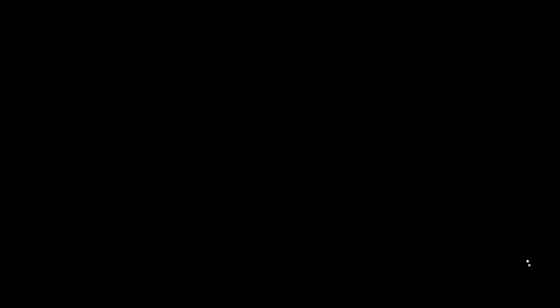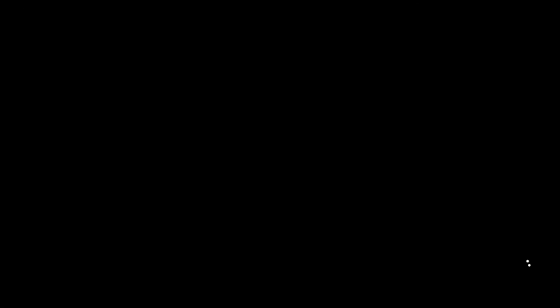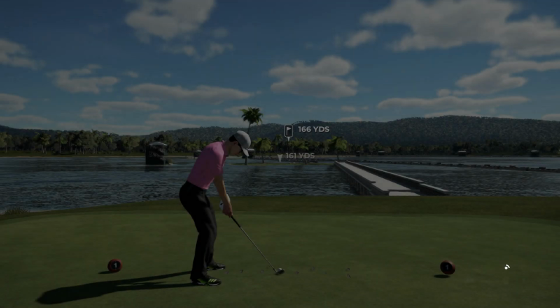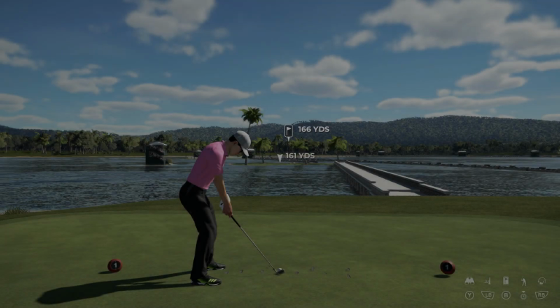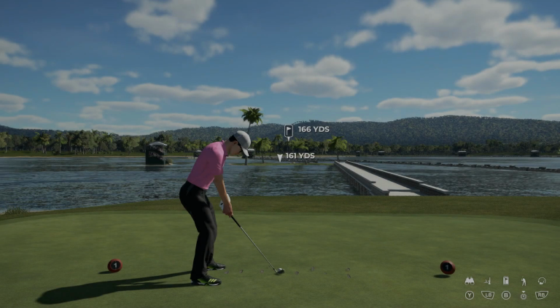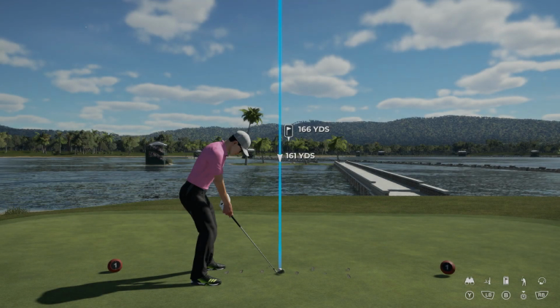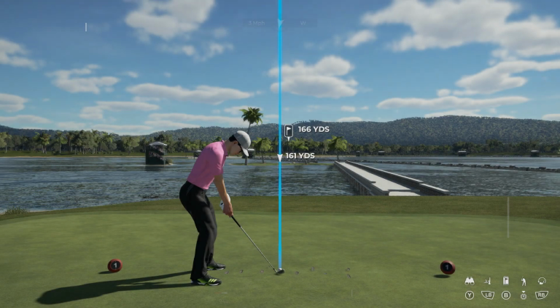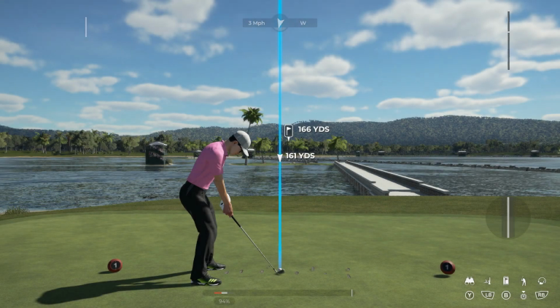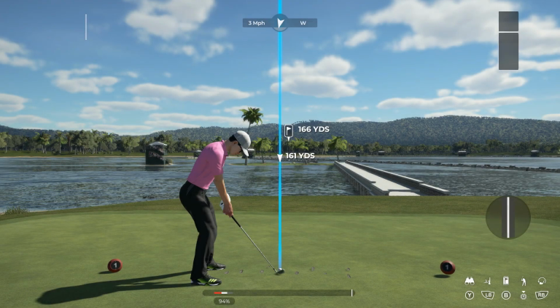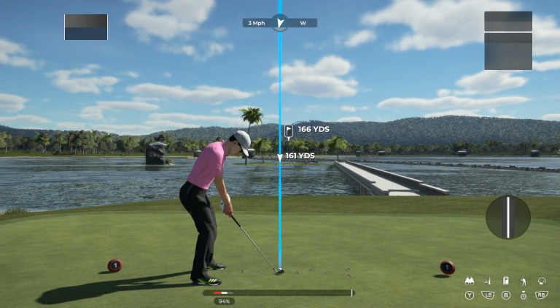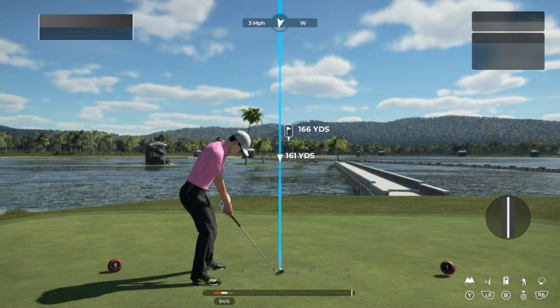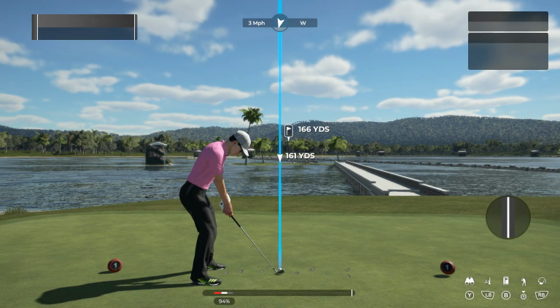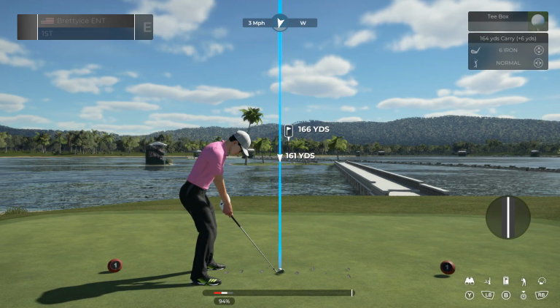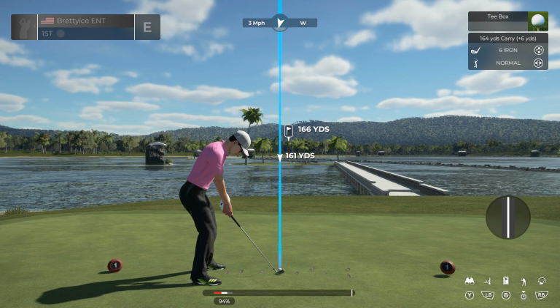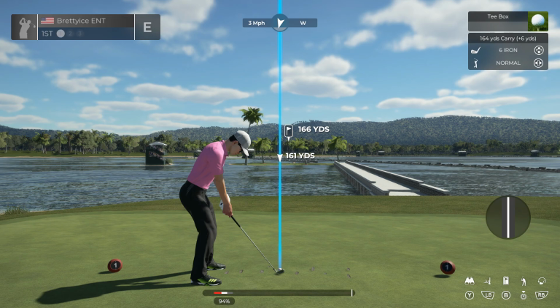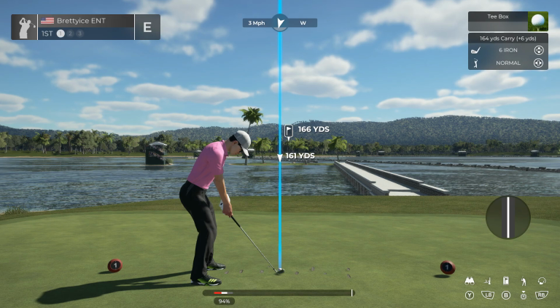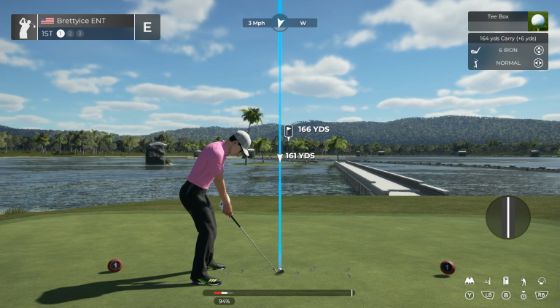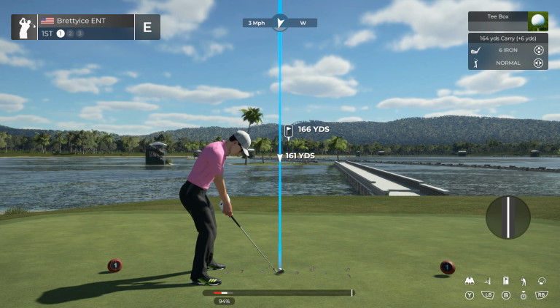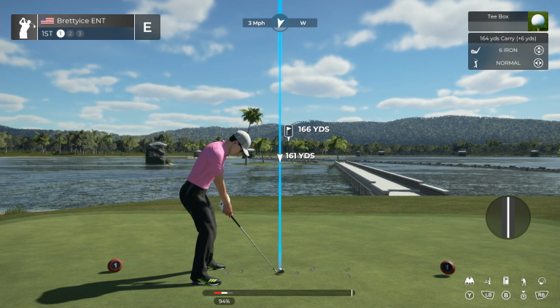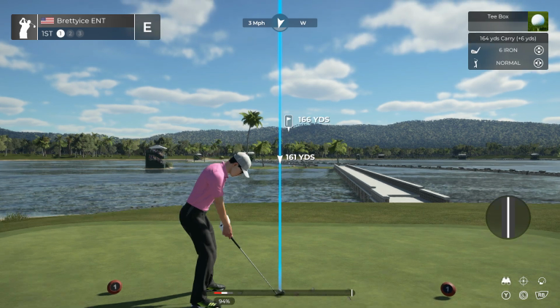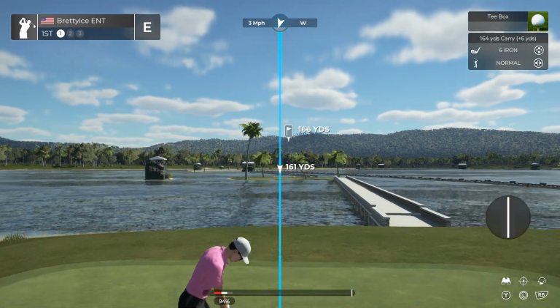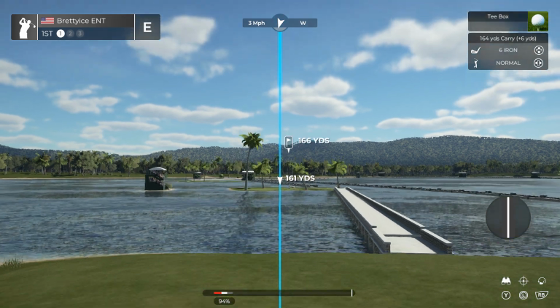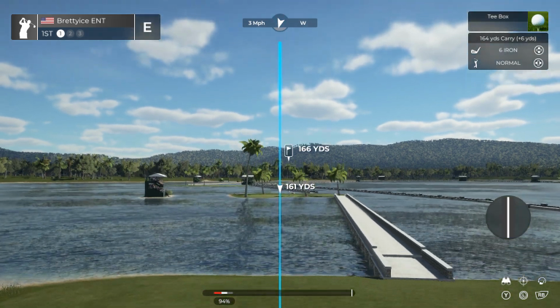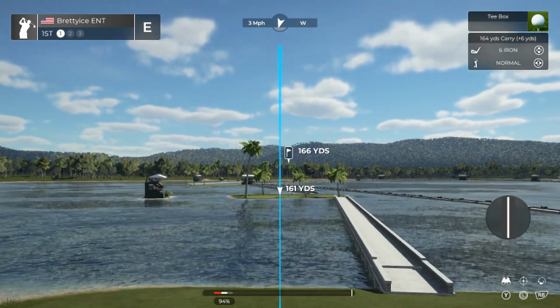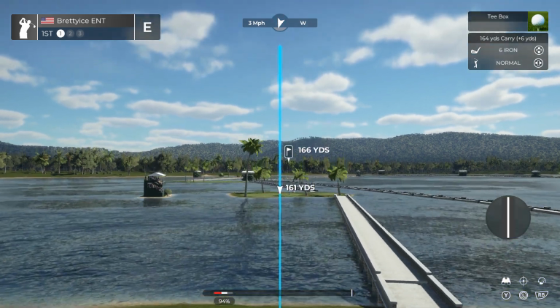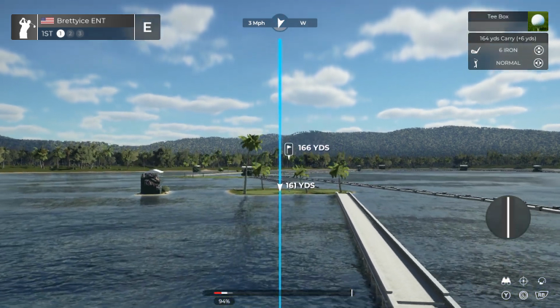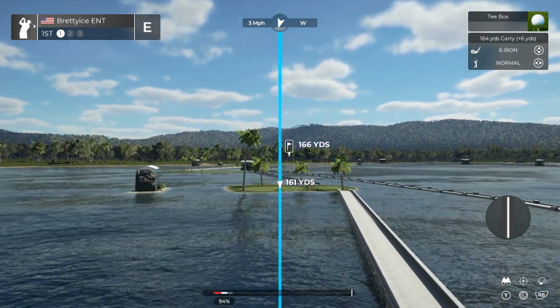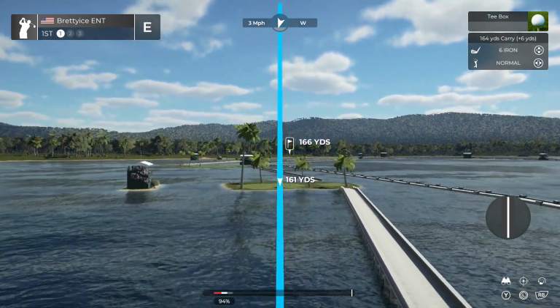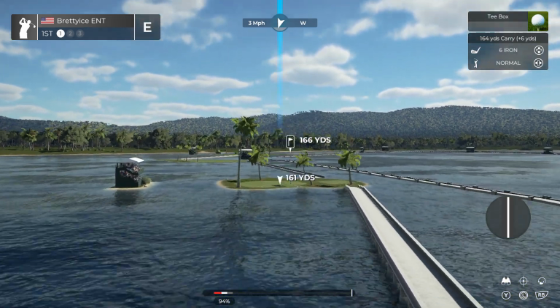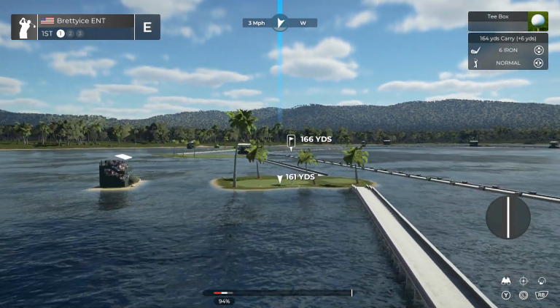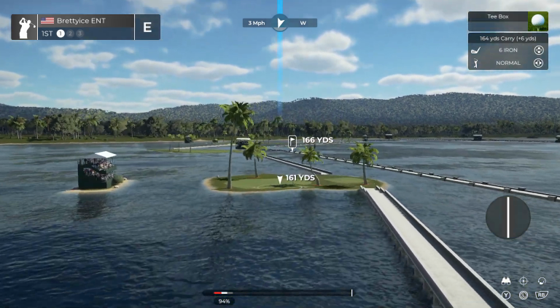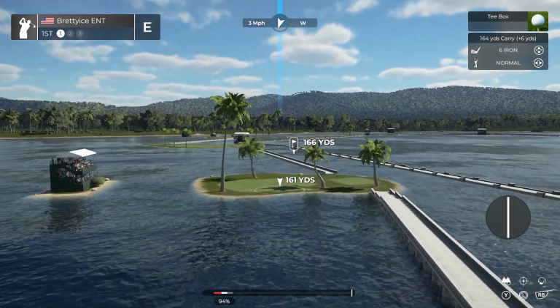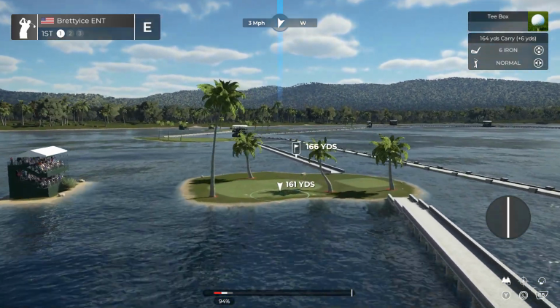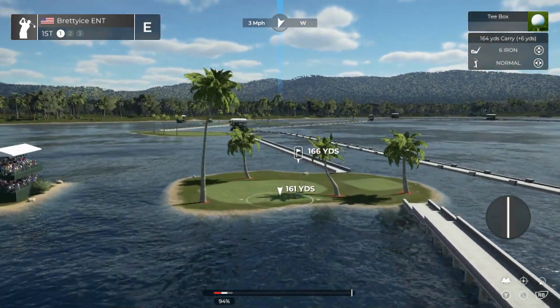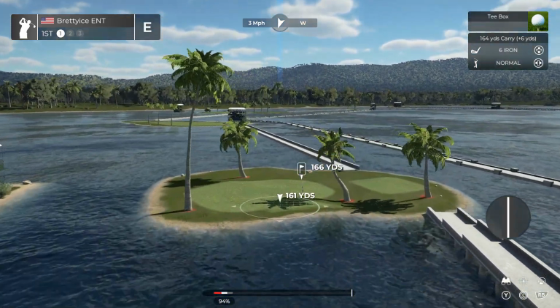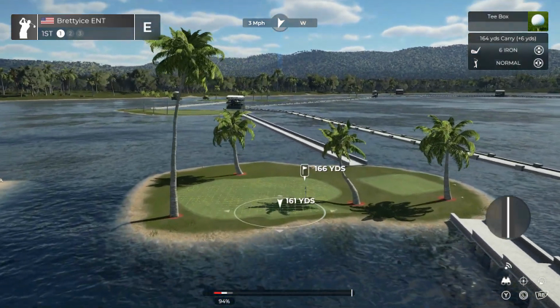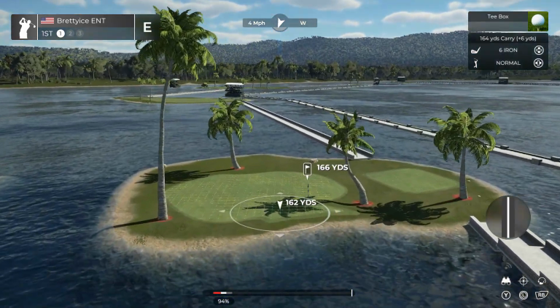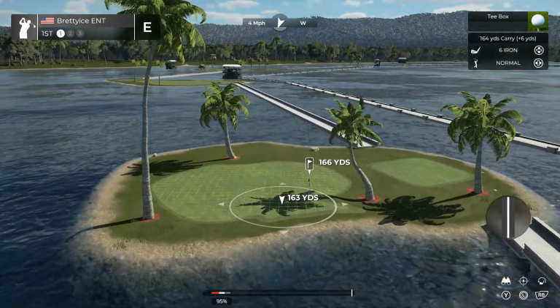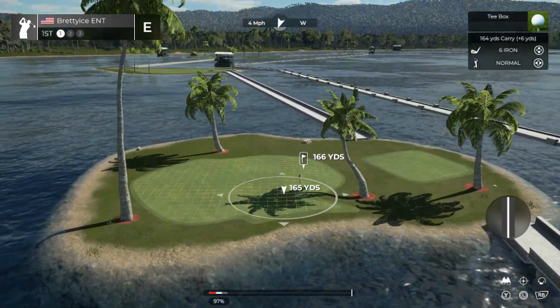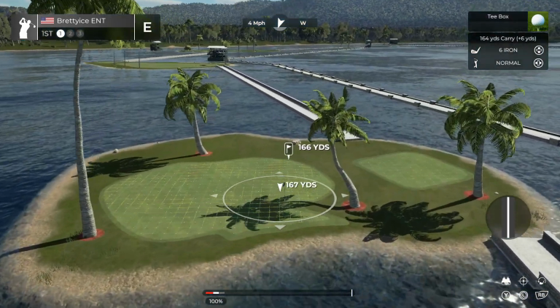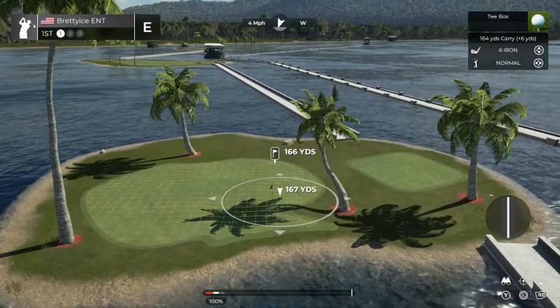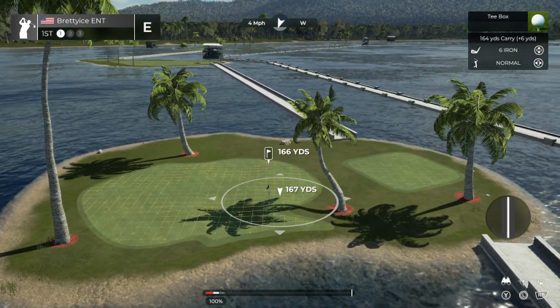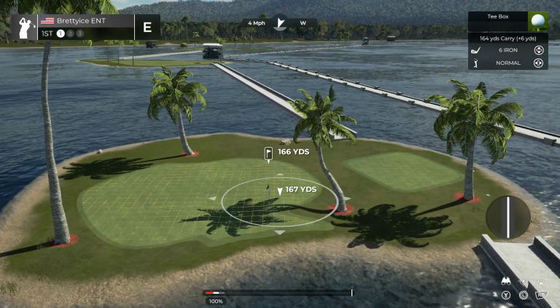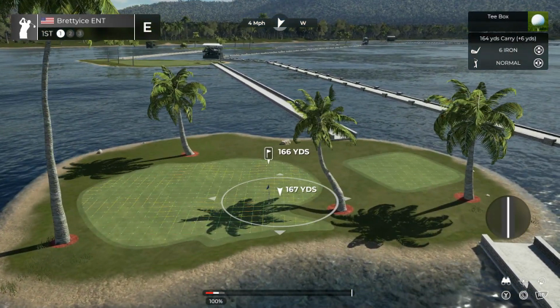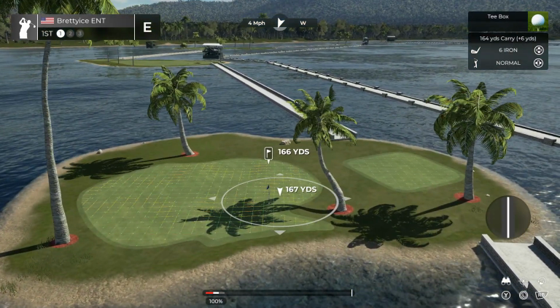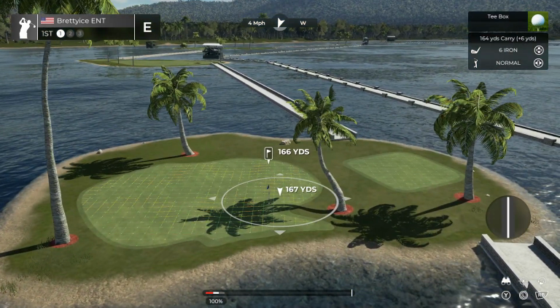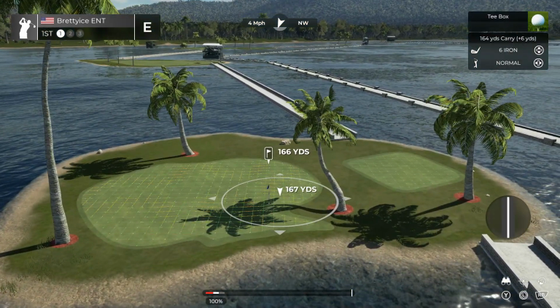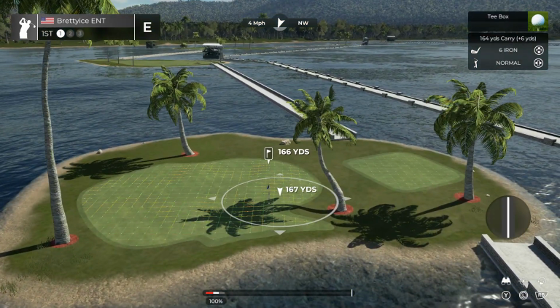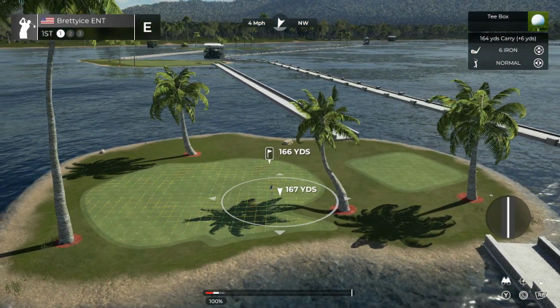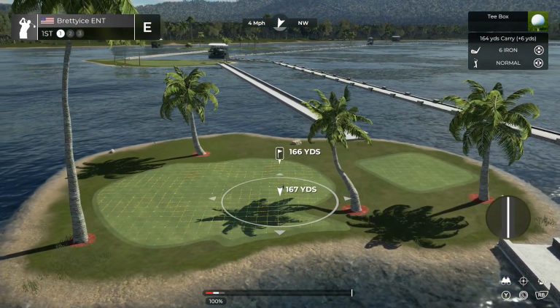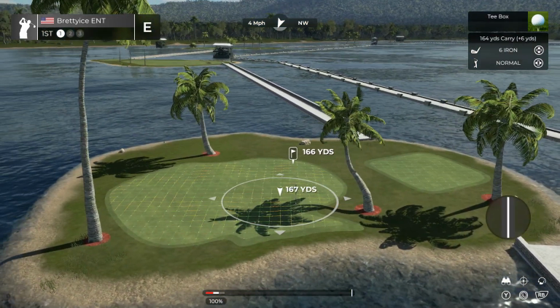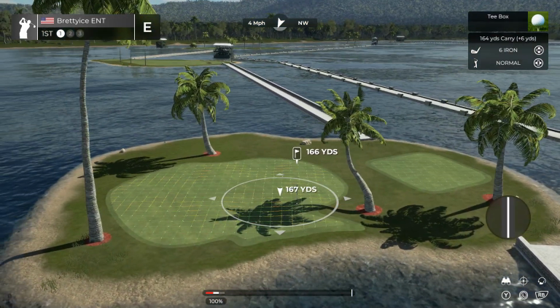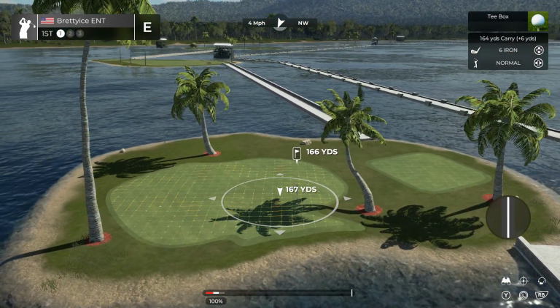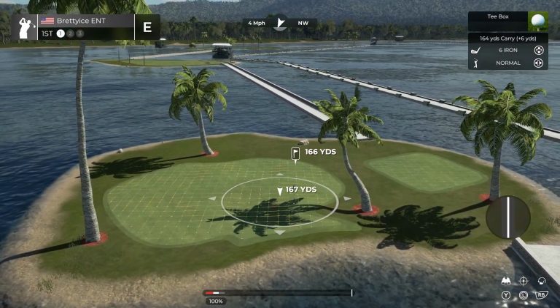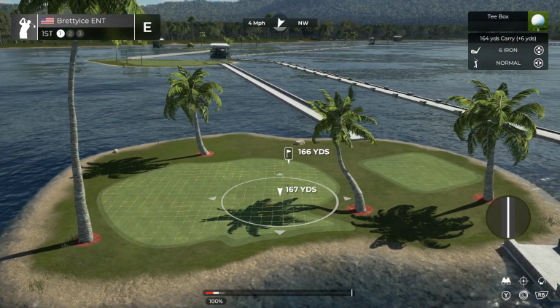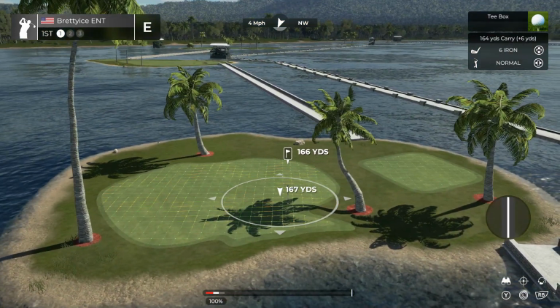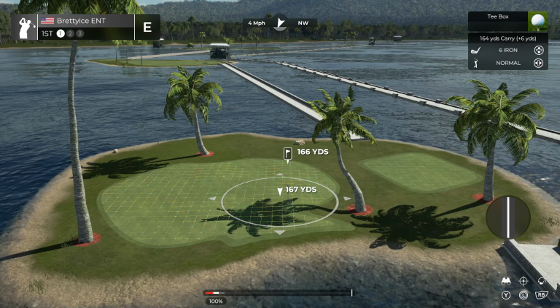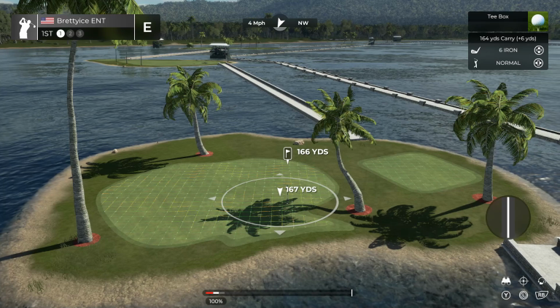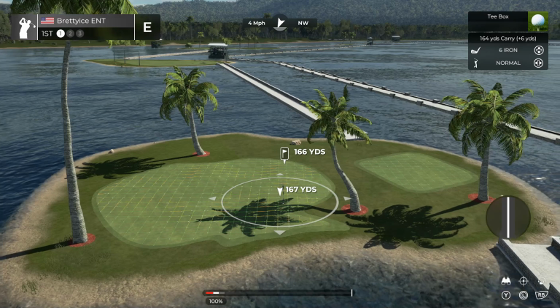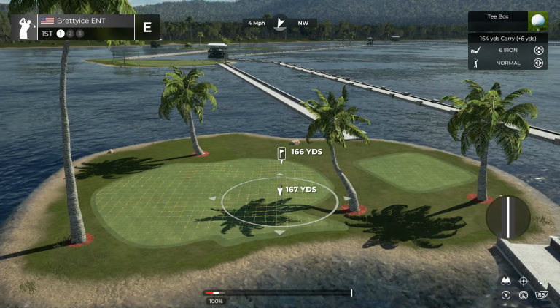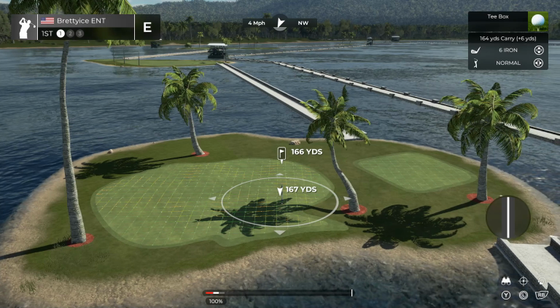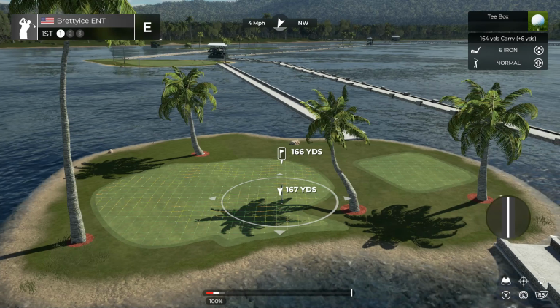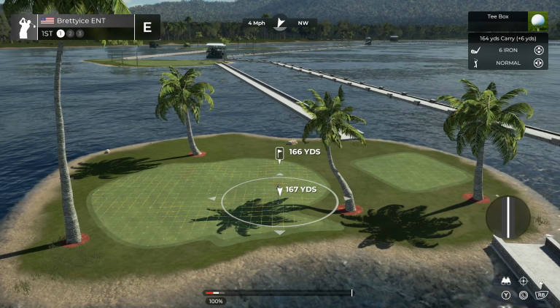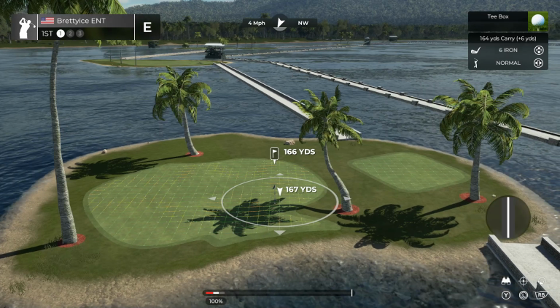Hey there, my name is John and I'm glad to see you right about now. Par 3 first hole on this course today. Let's get to it.